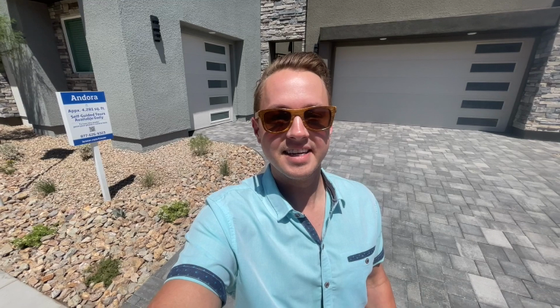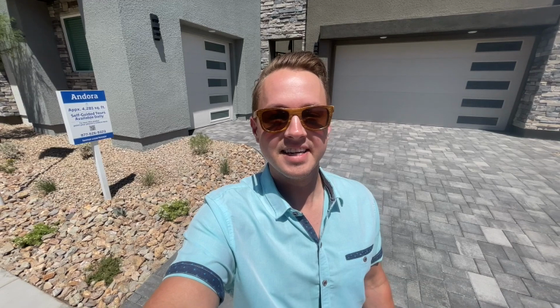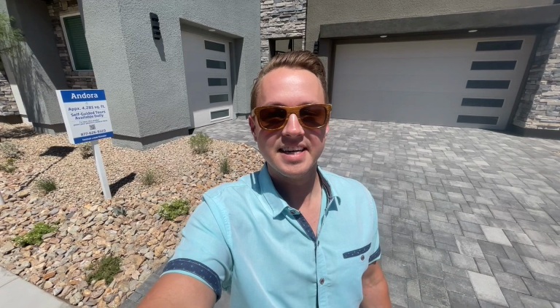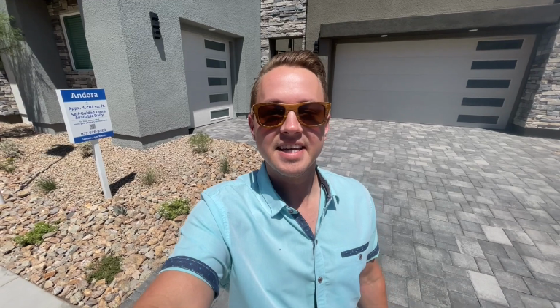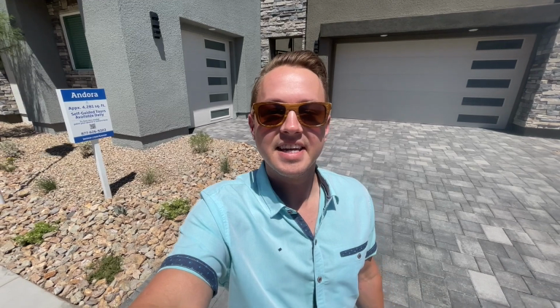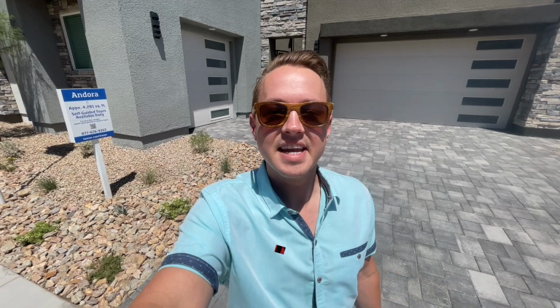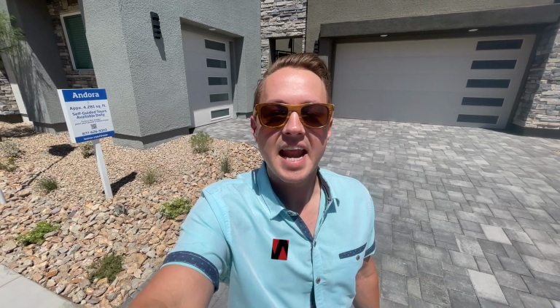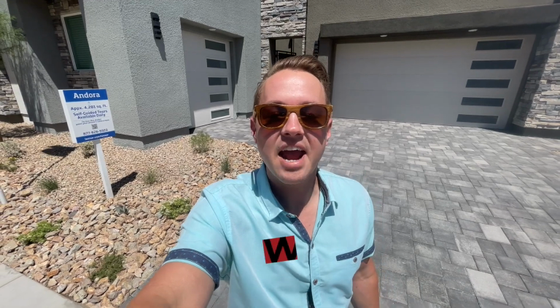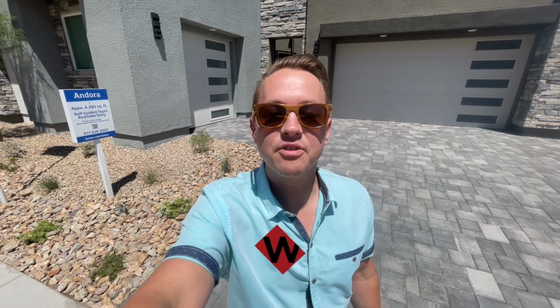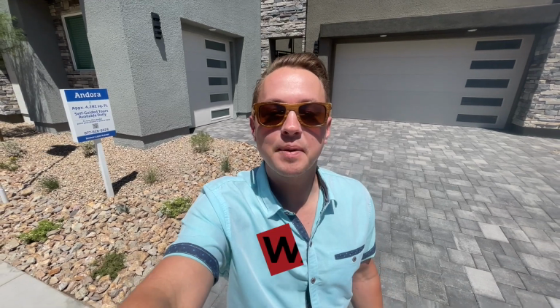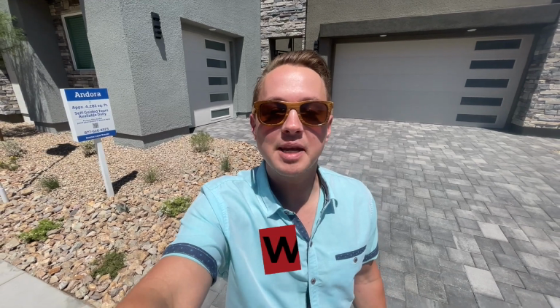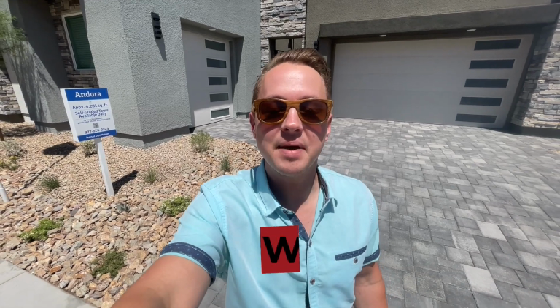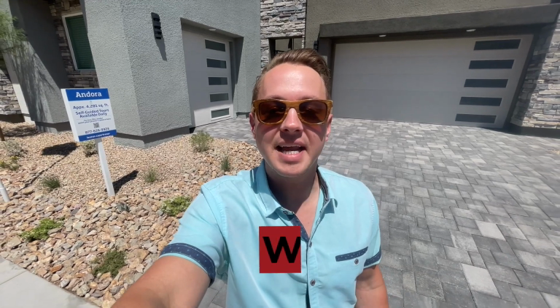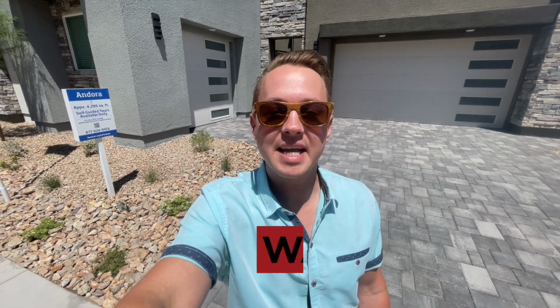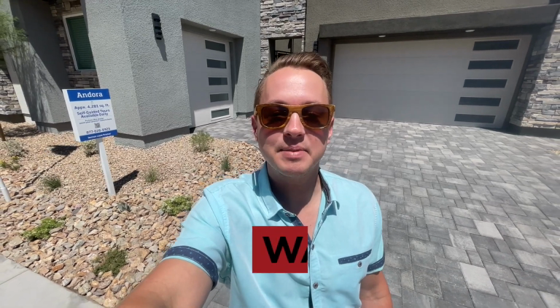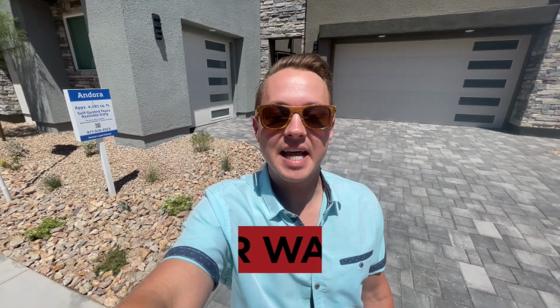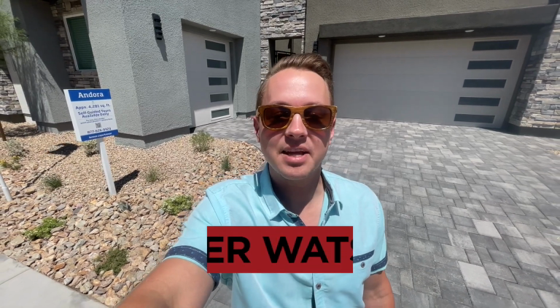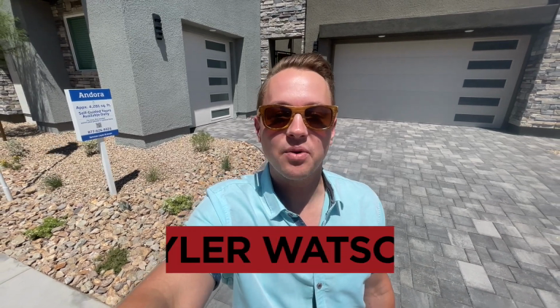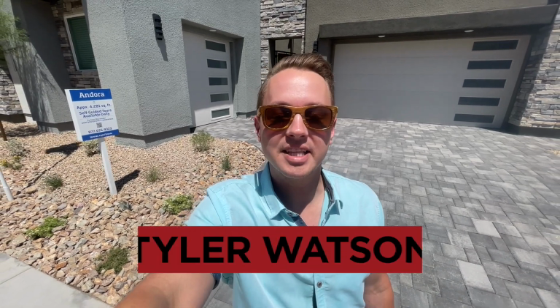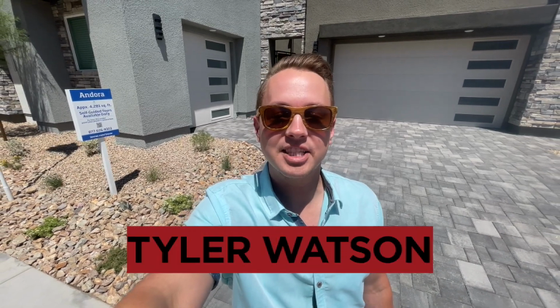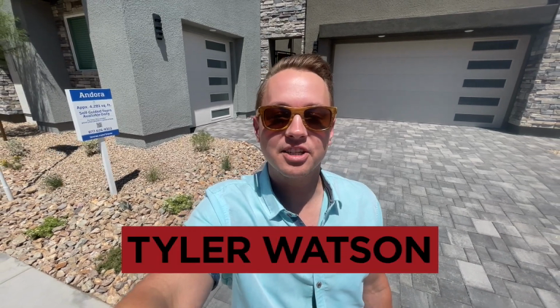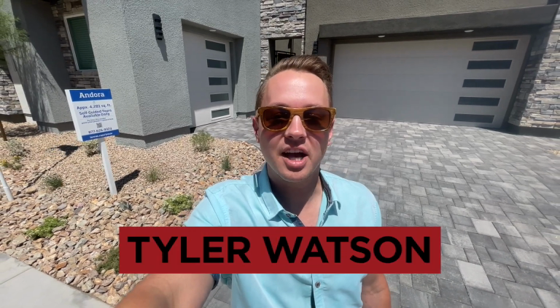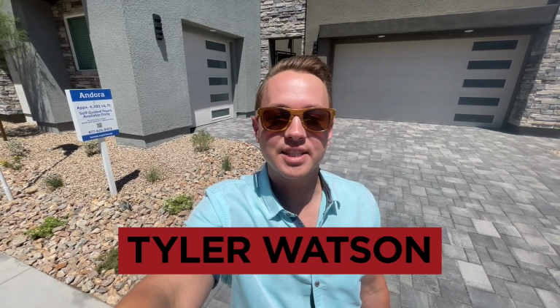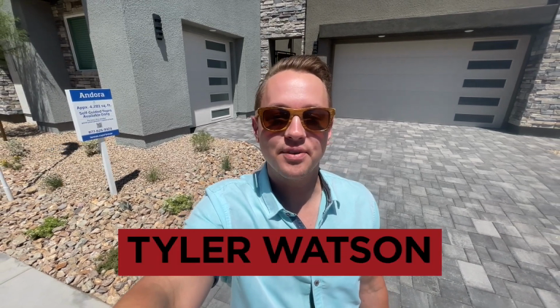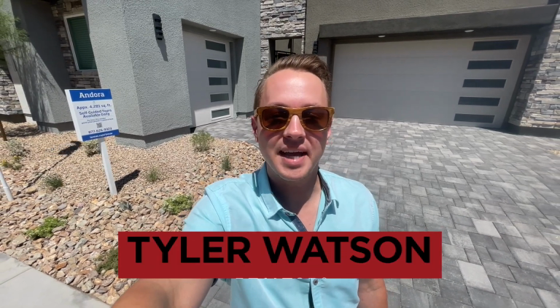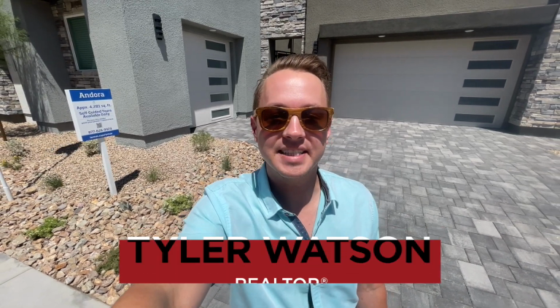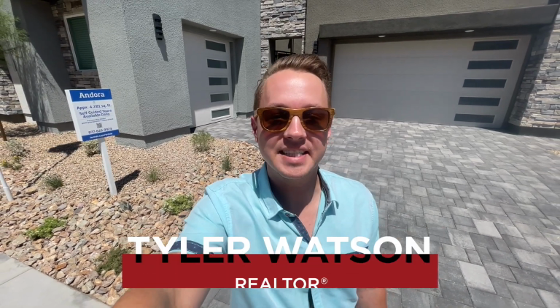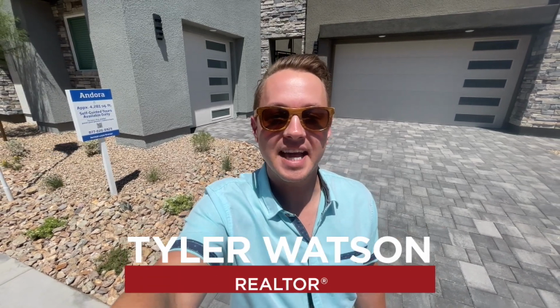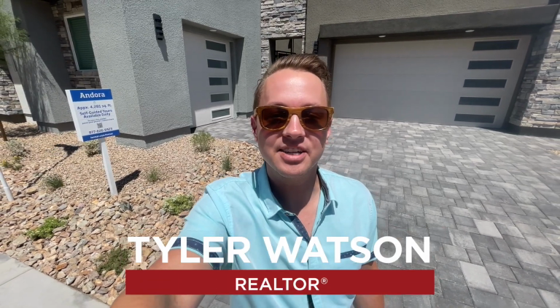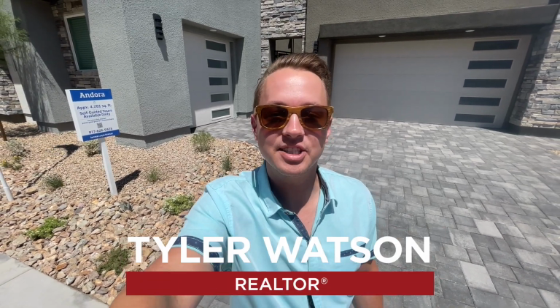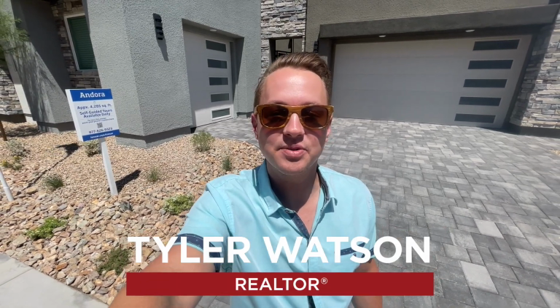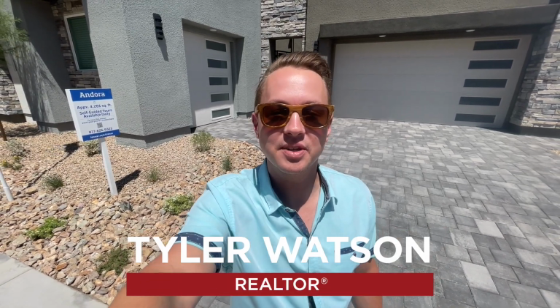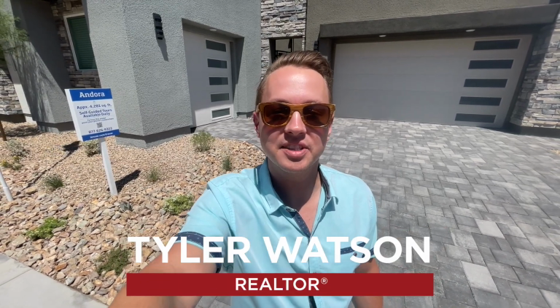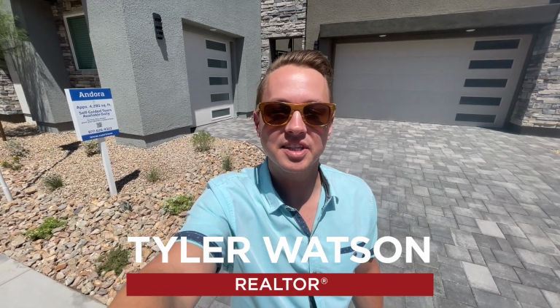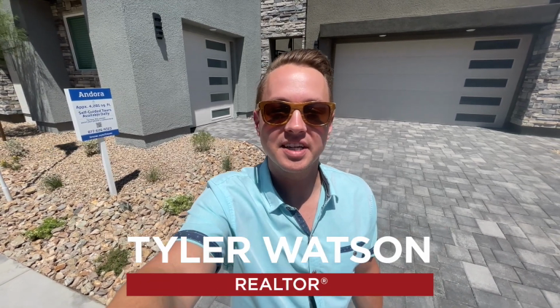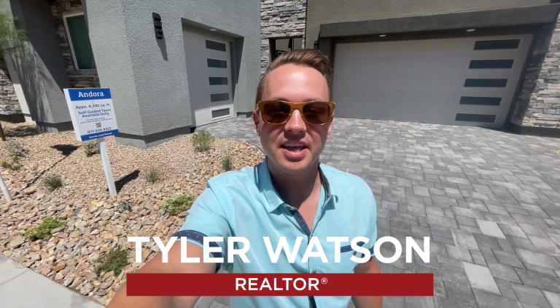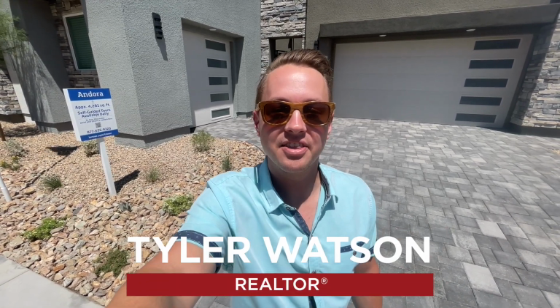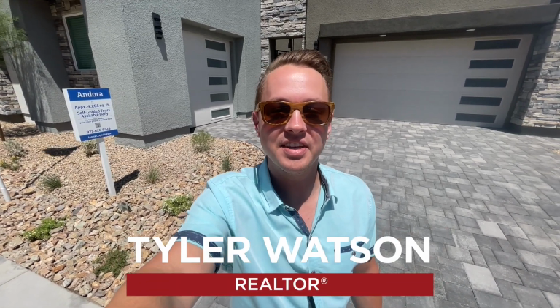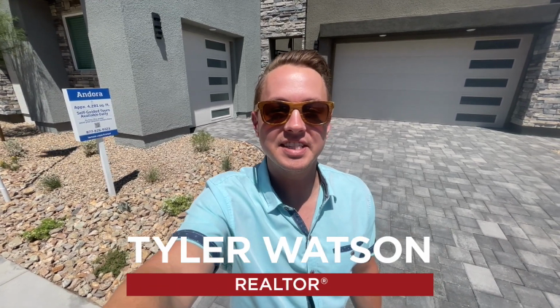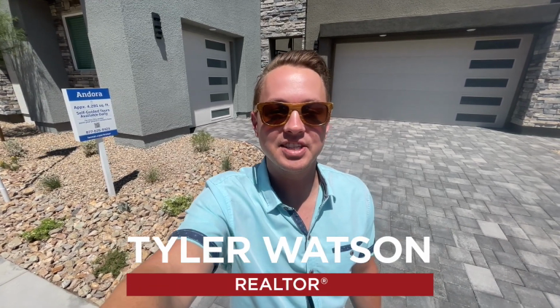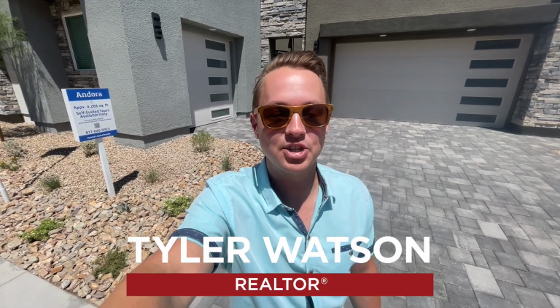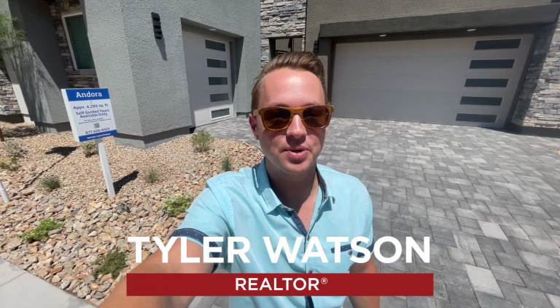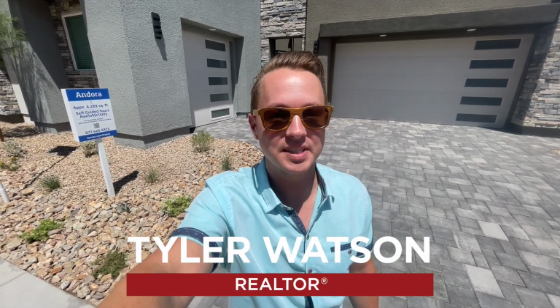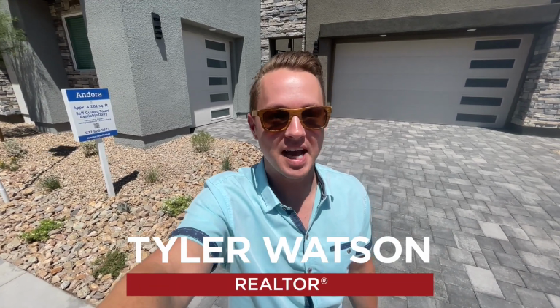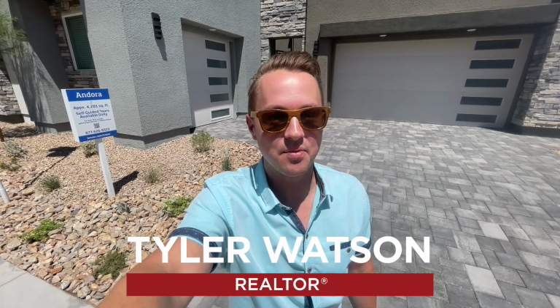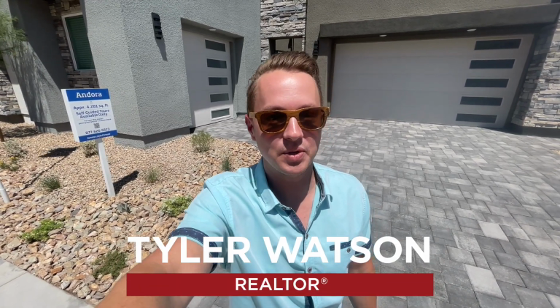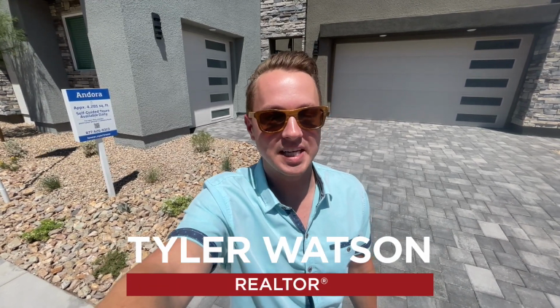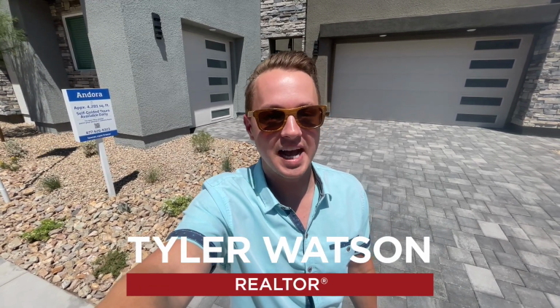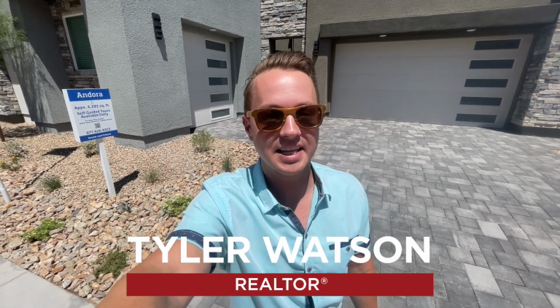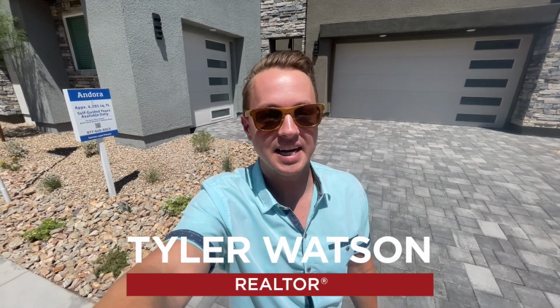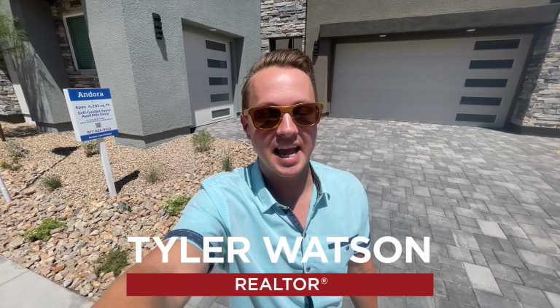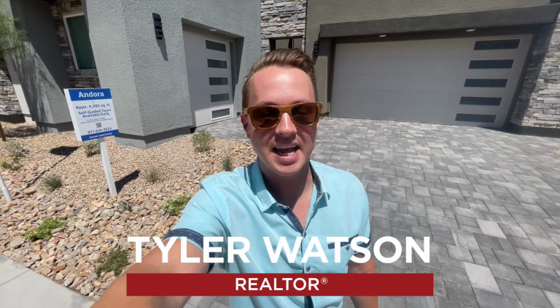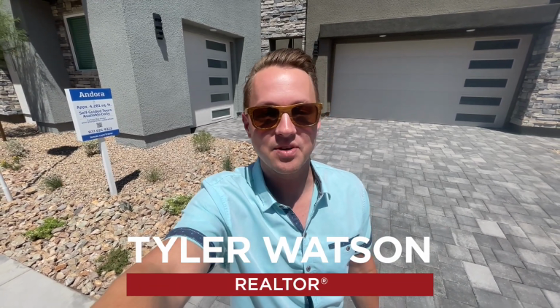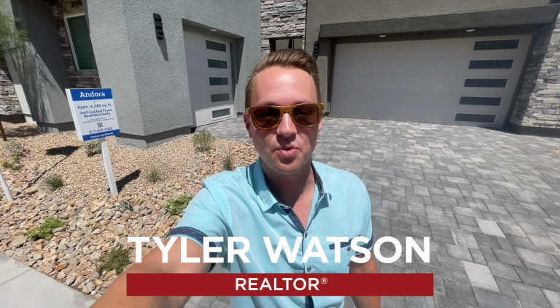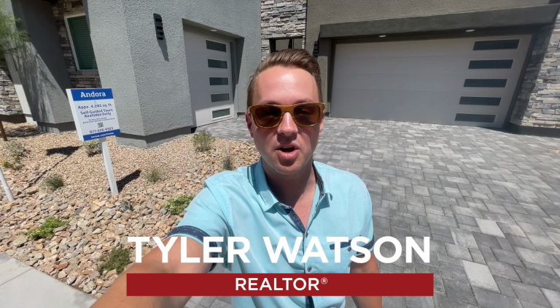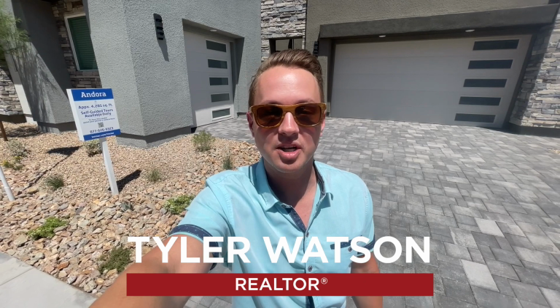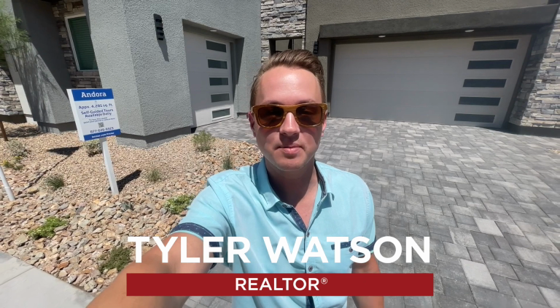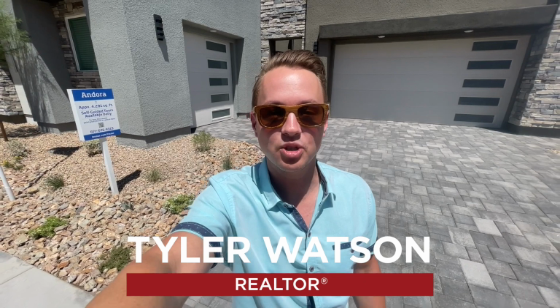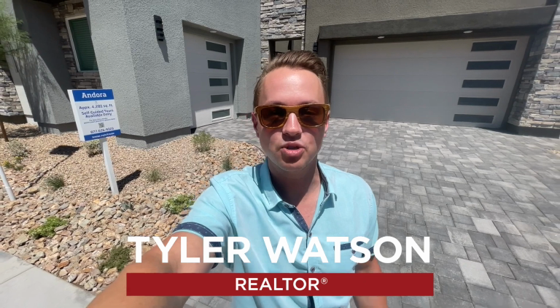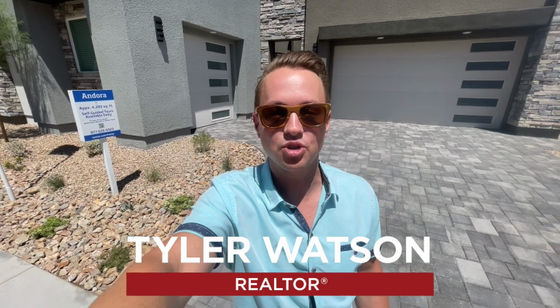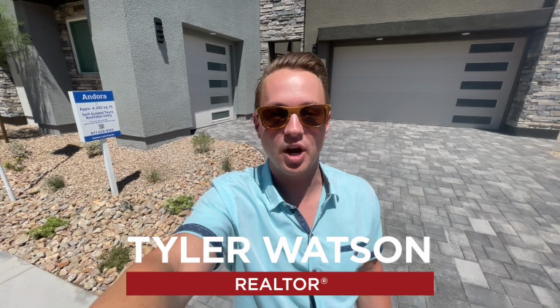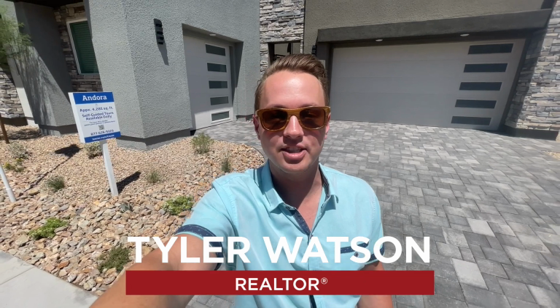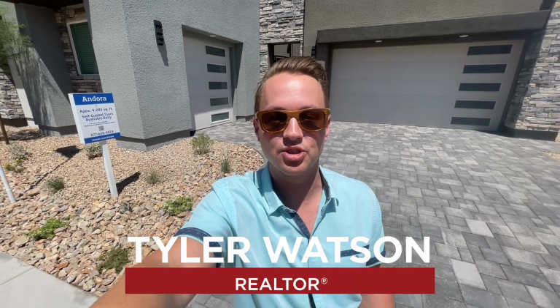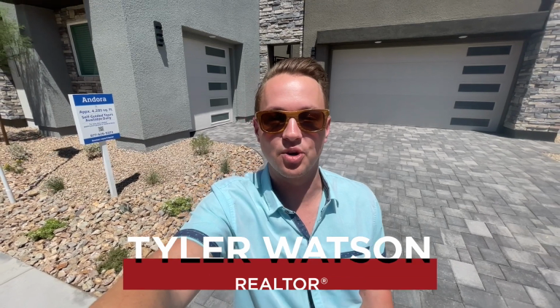Hey everybody, my name is Tyler Watson, your Las Vegas and Henderson Realtor. This is Tour Time with Tyler and welcome to Tresor.